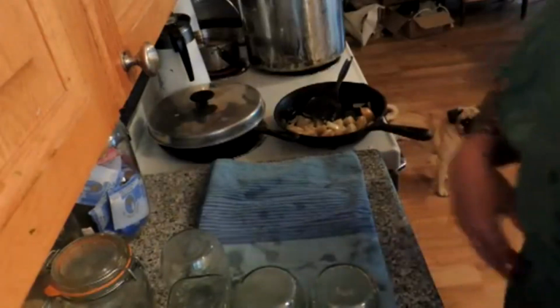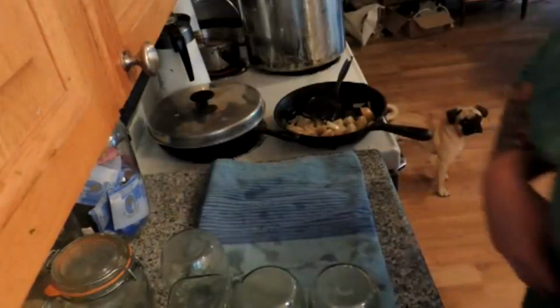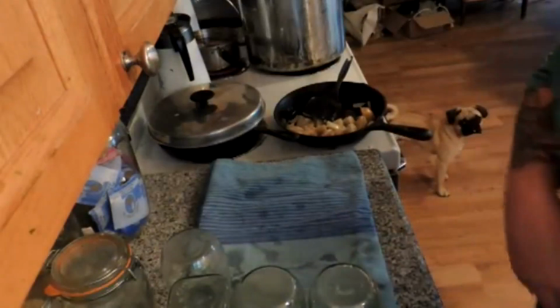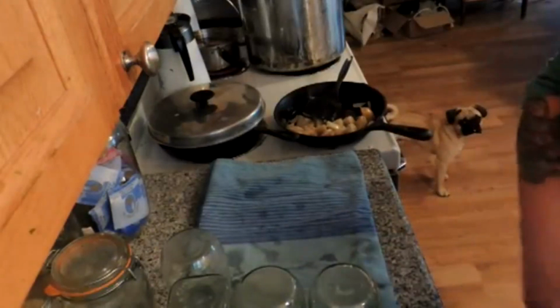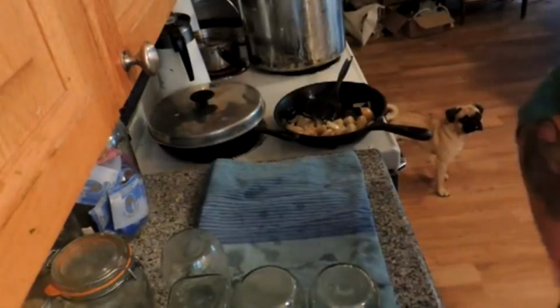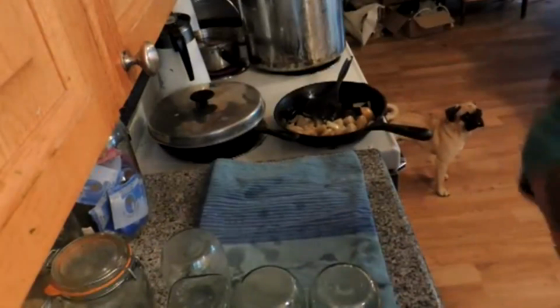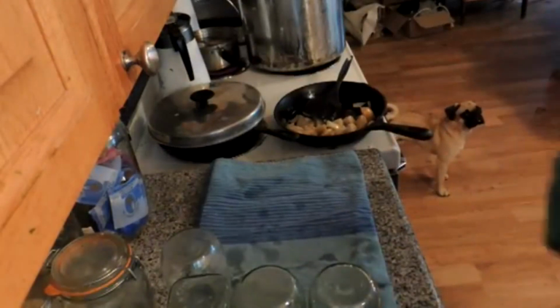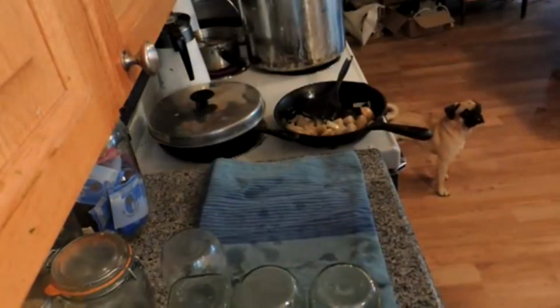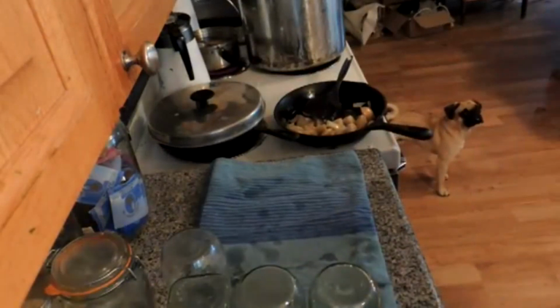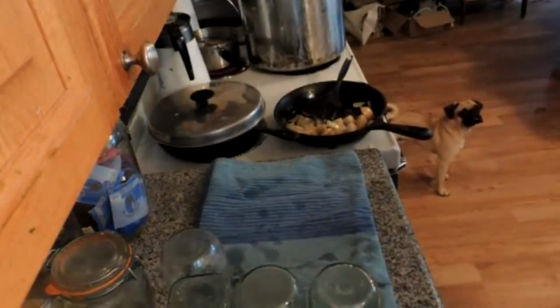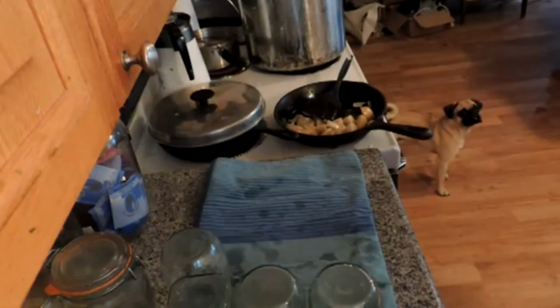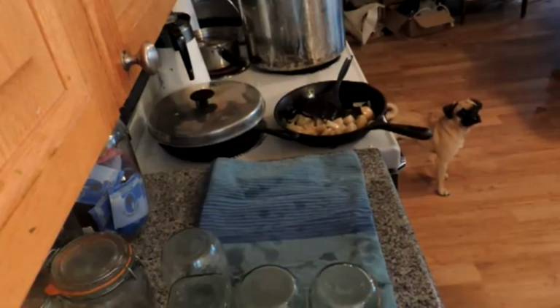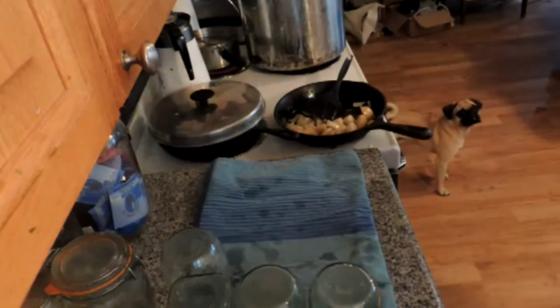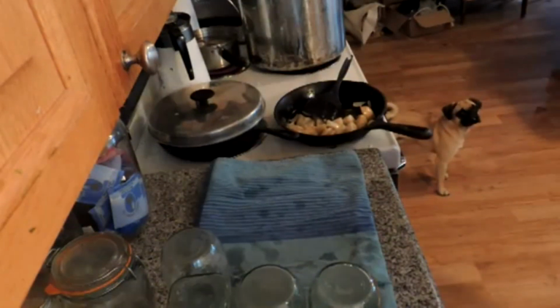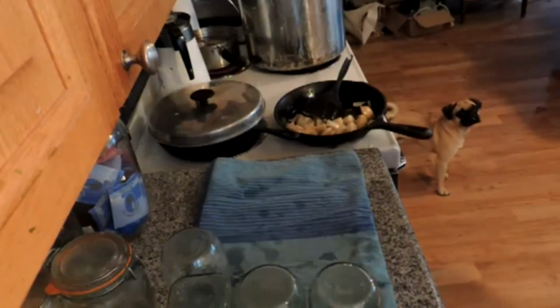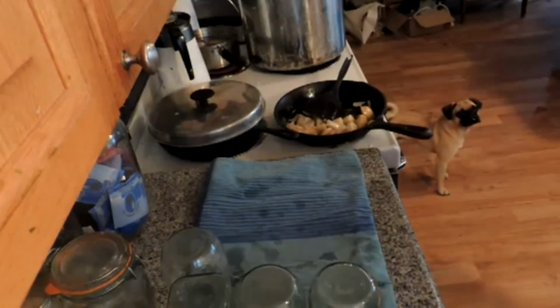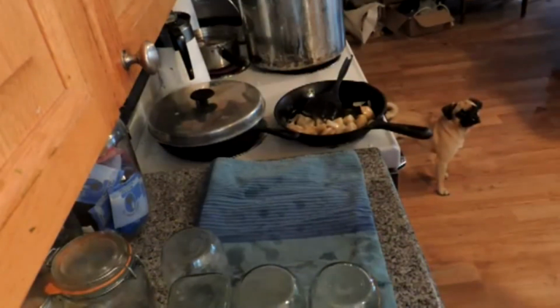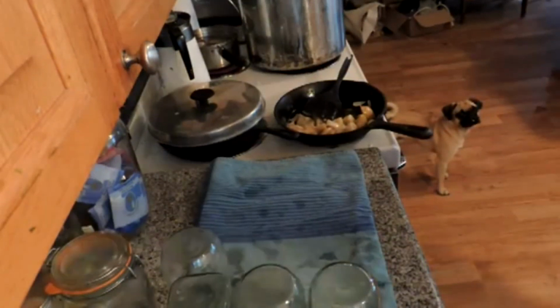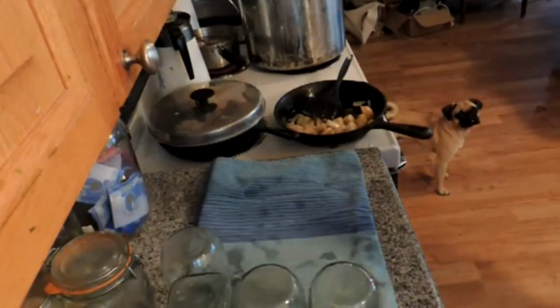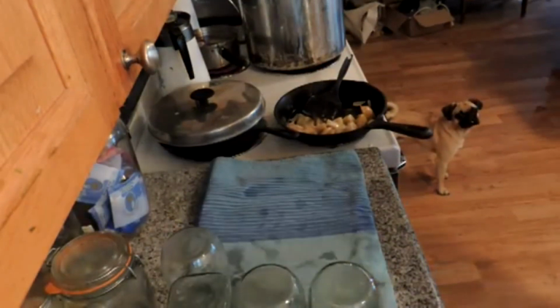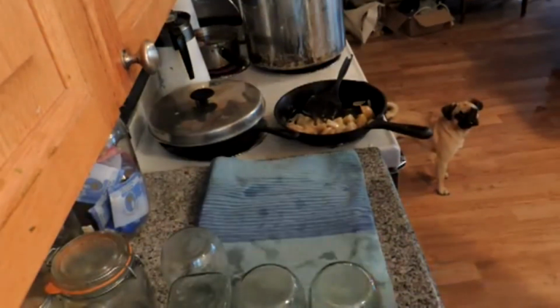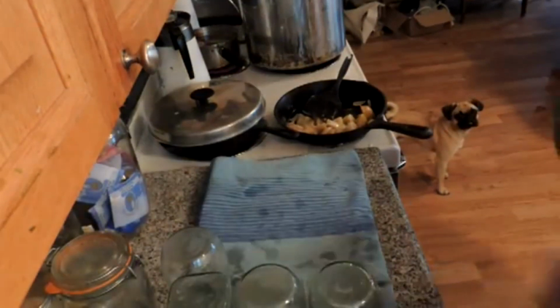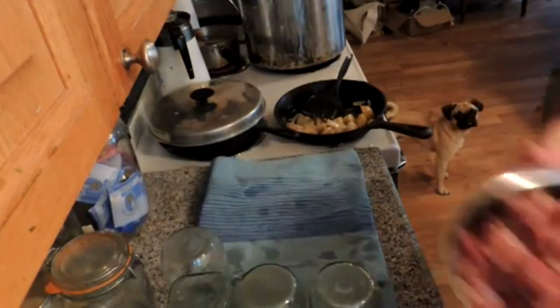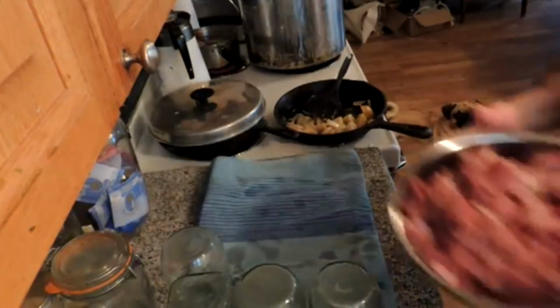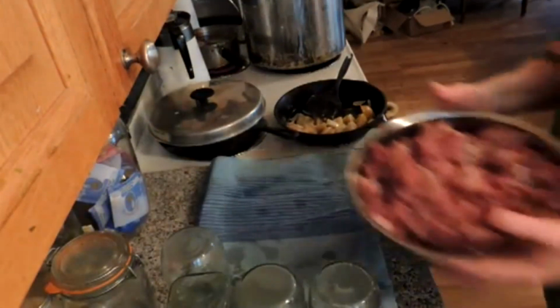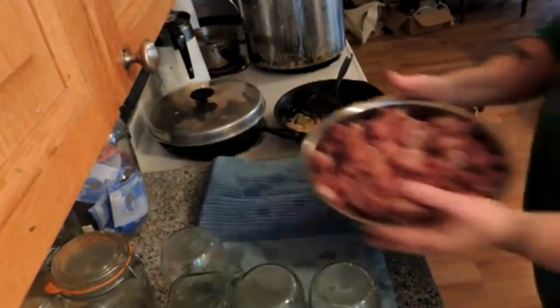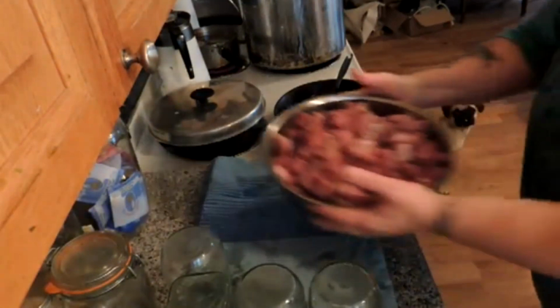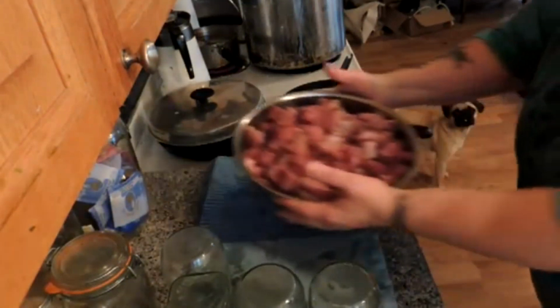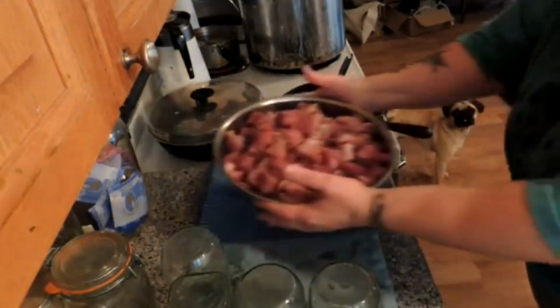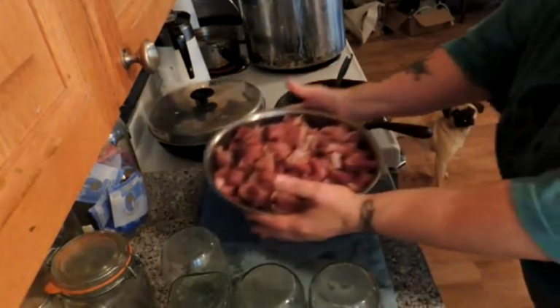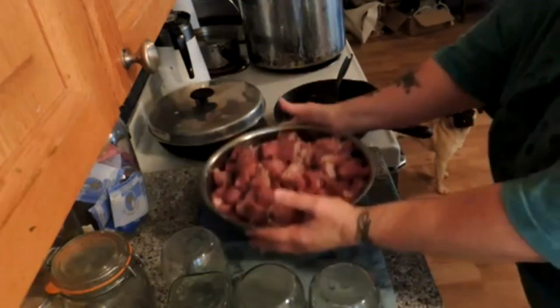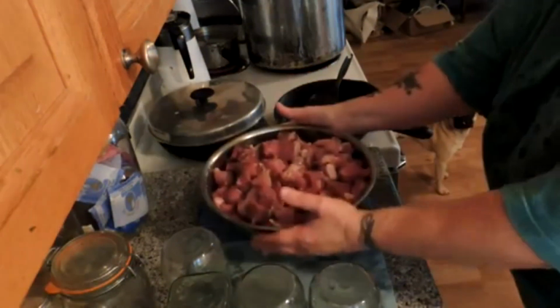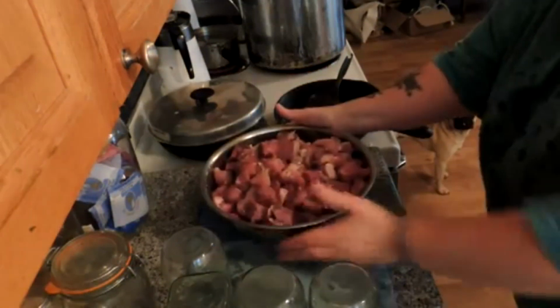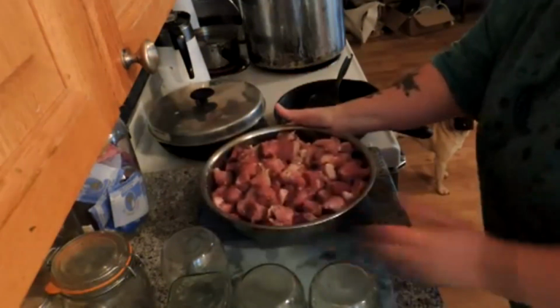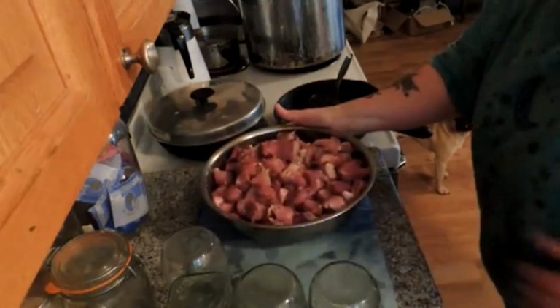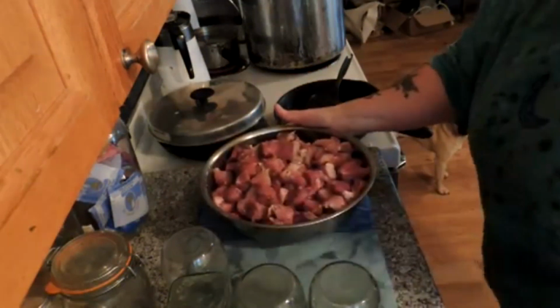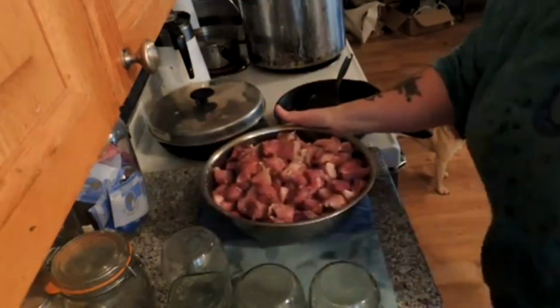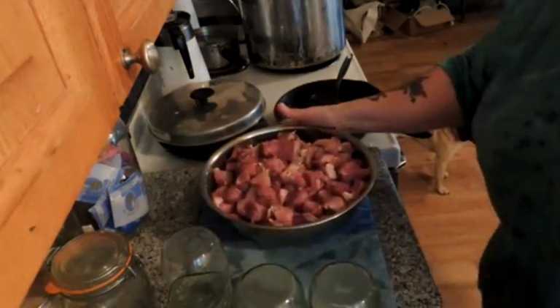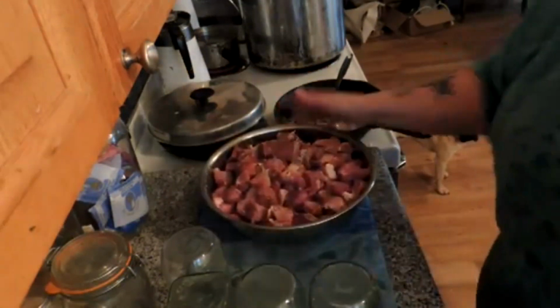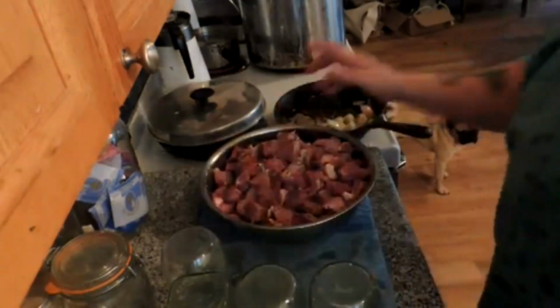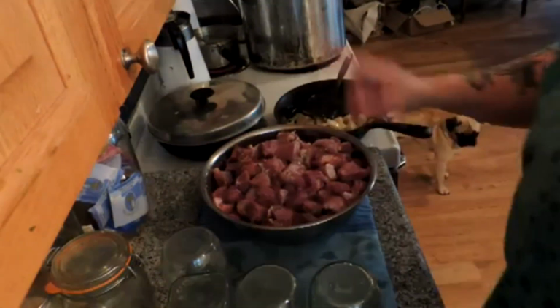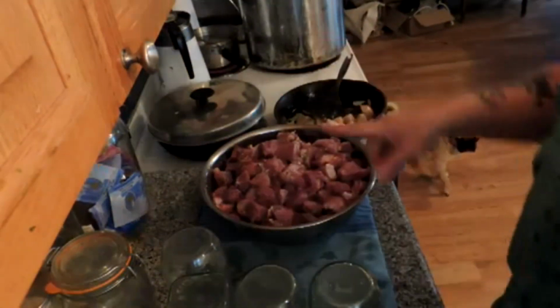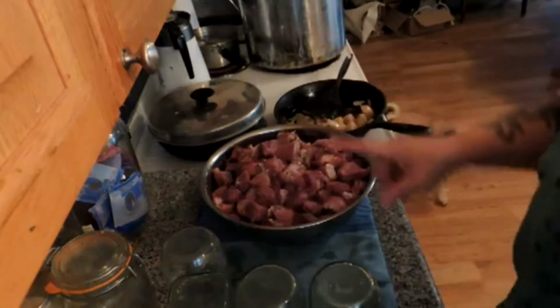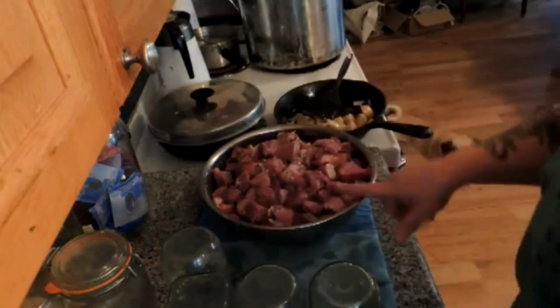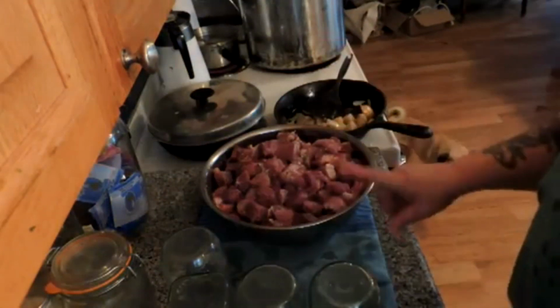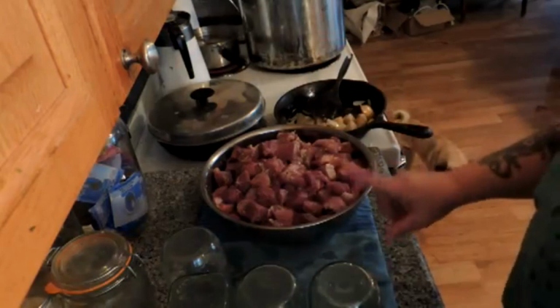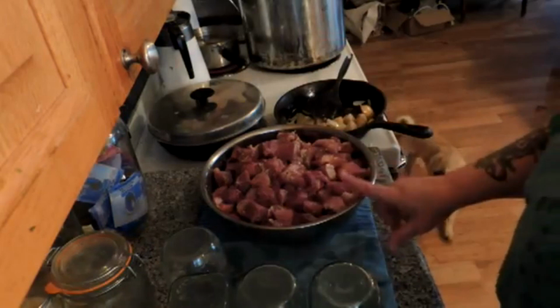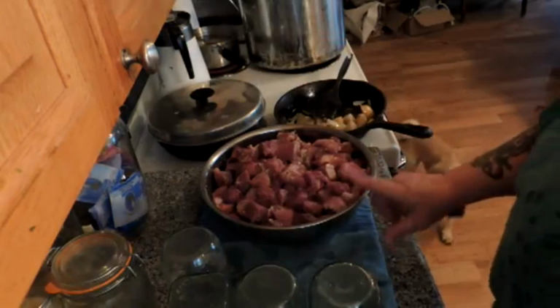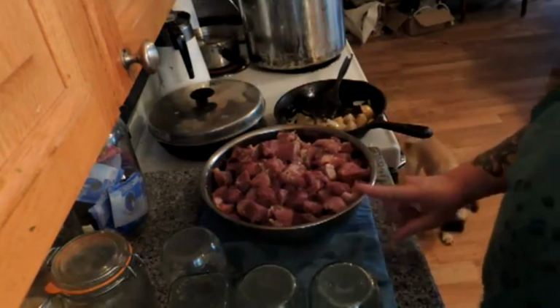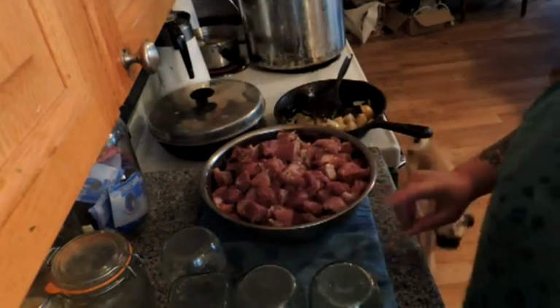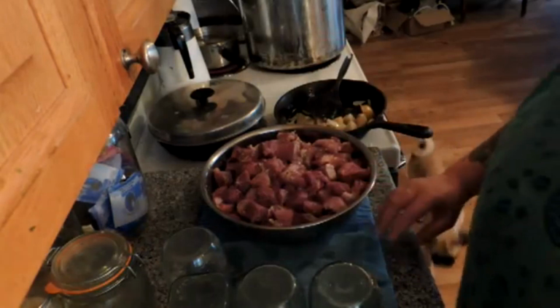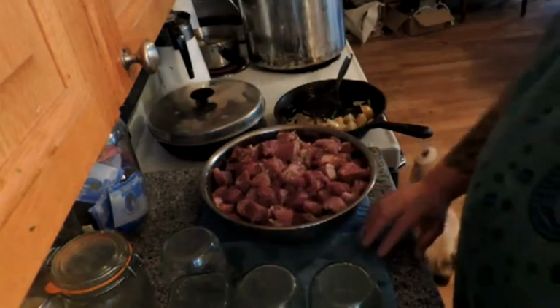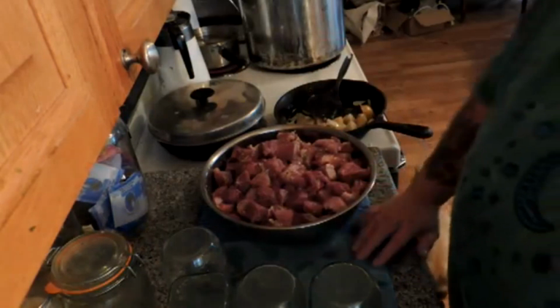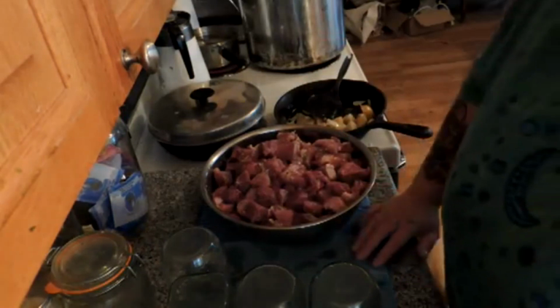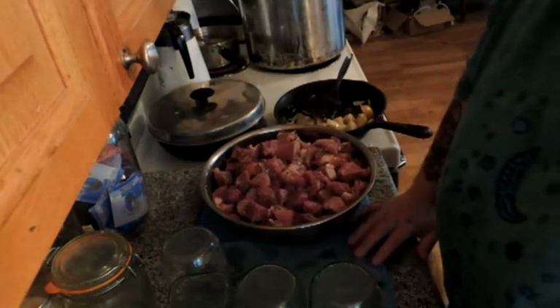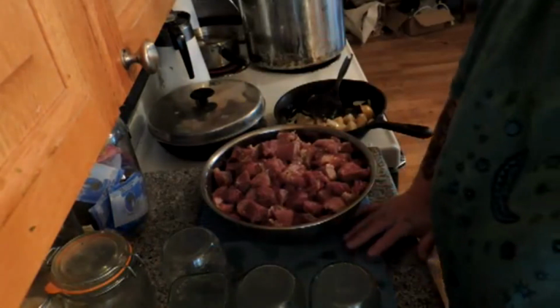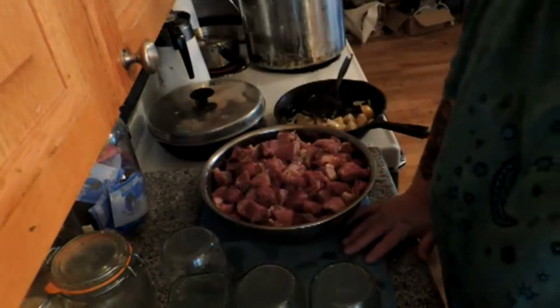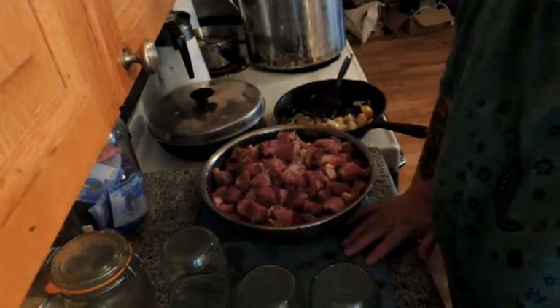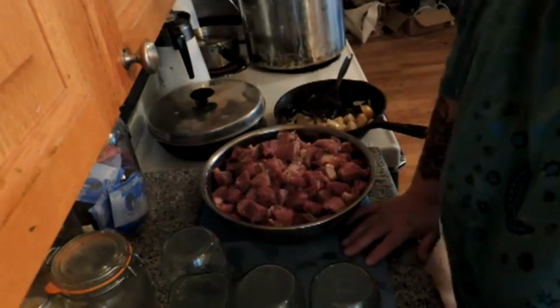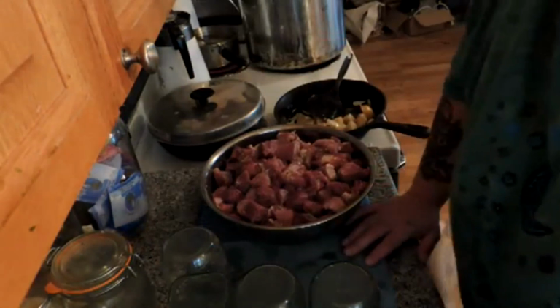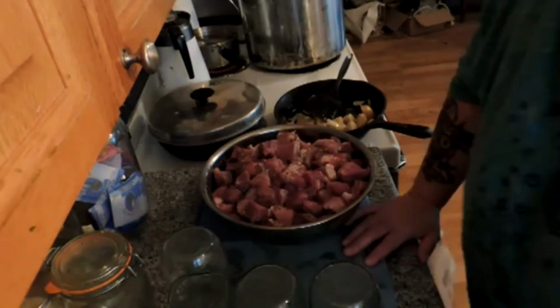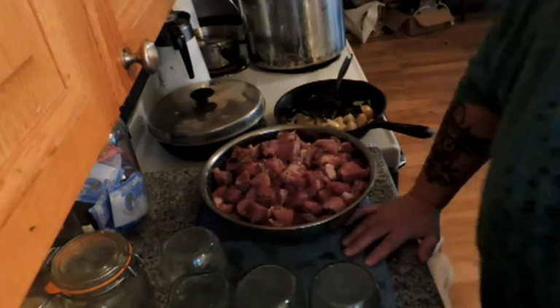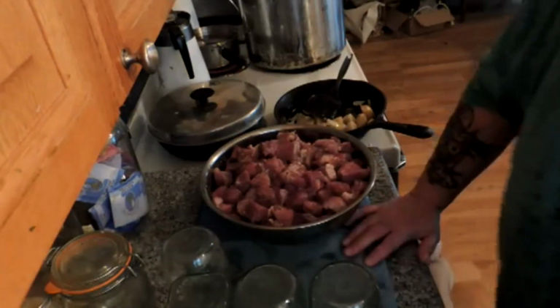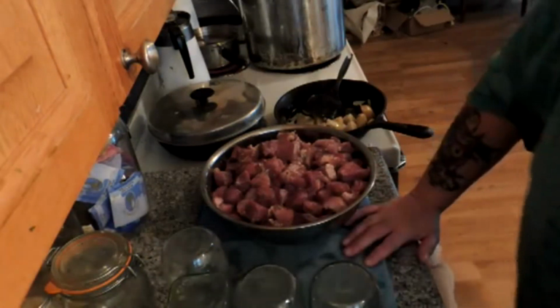Hey friends, this is Mrs. Wolfie from our Half Acre Homestead, and today we're going to raw can pork.